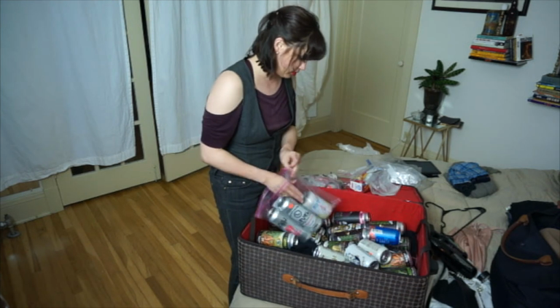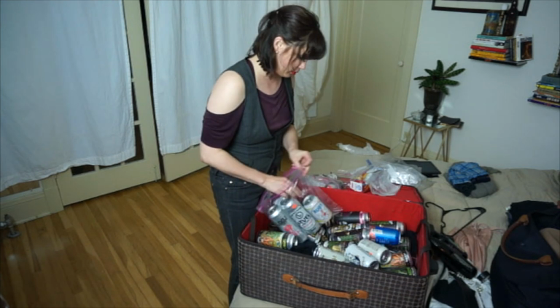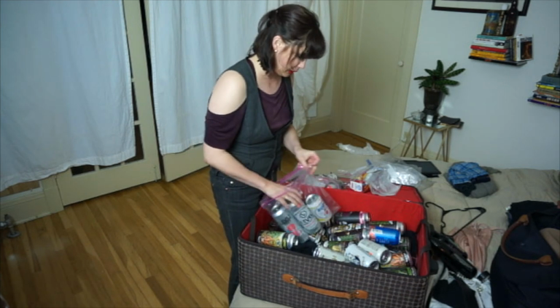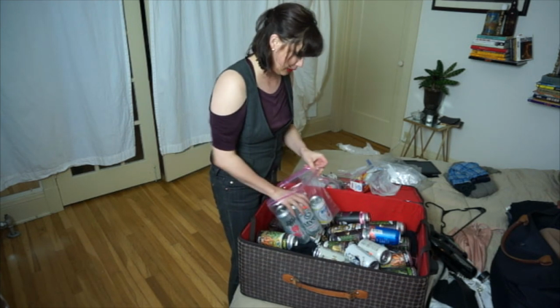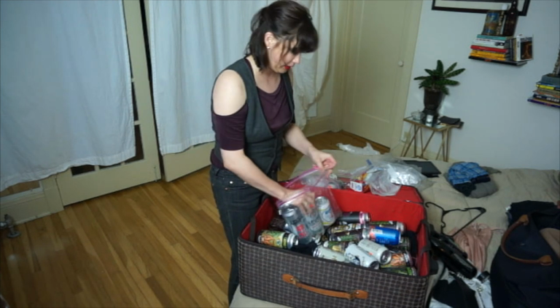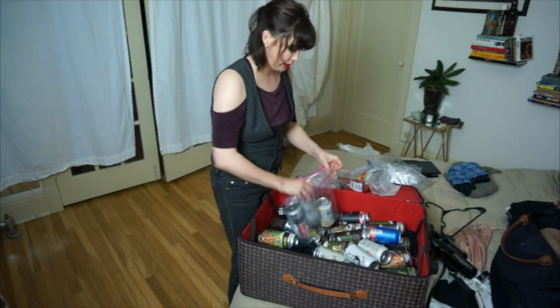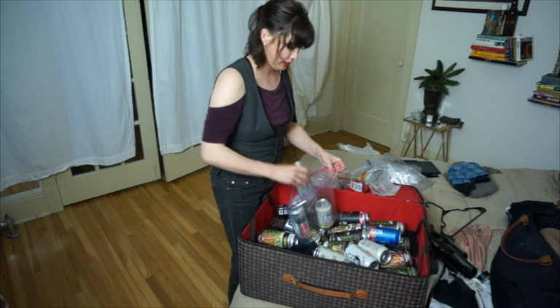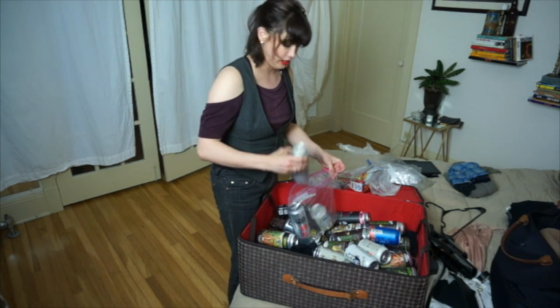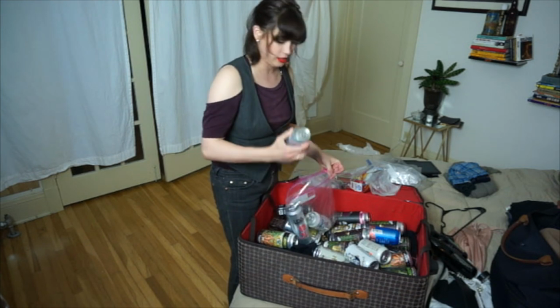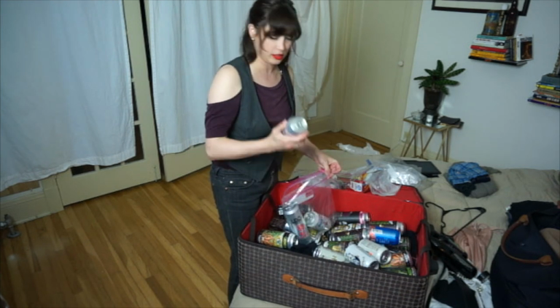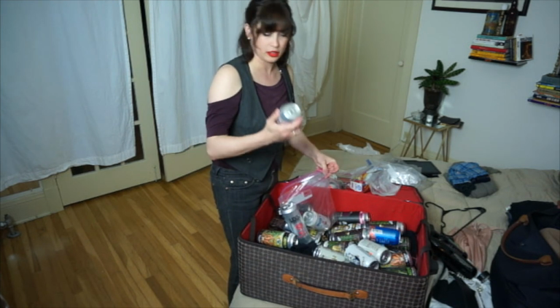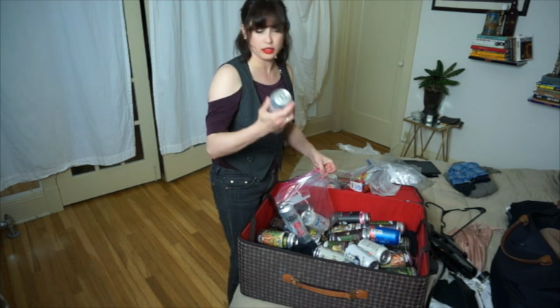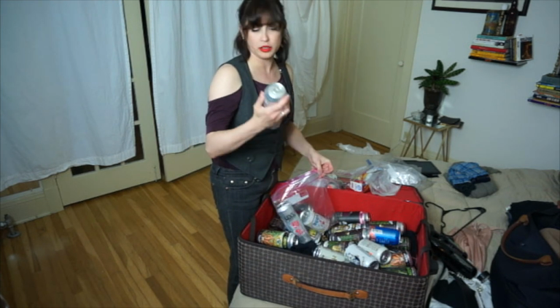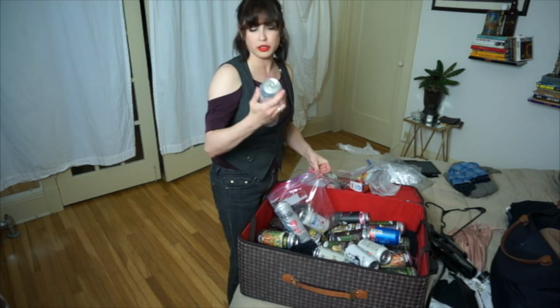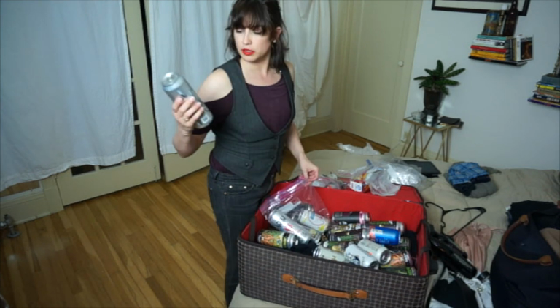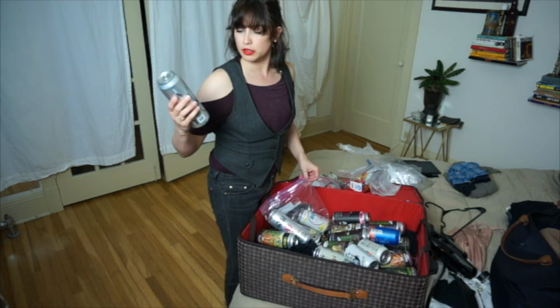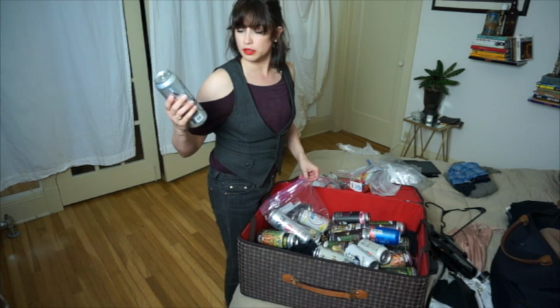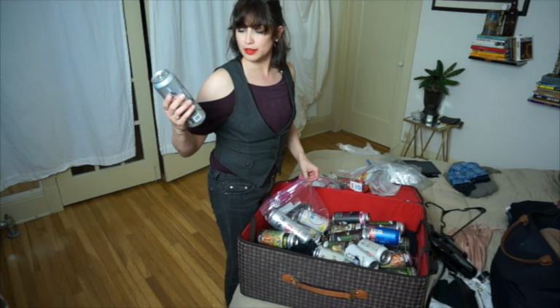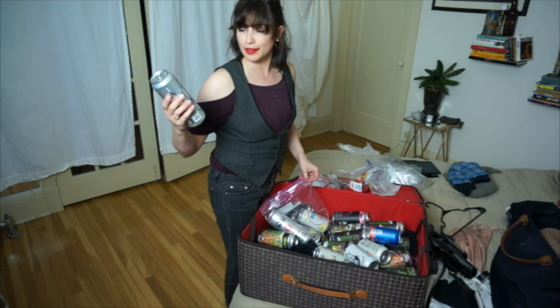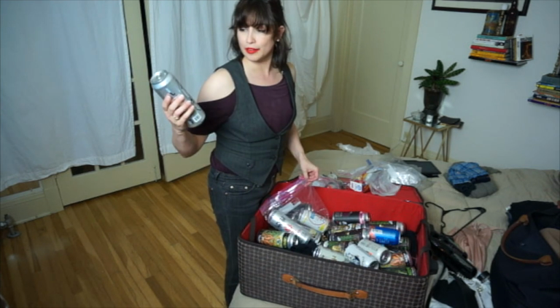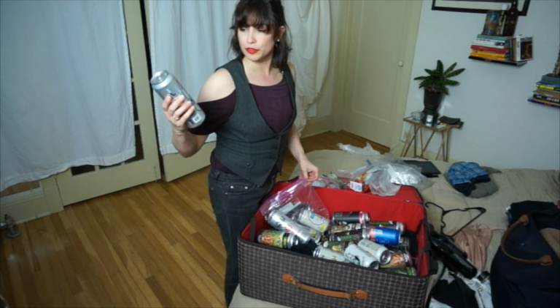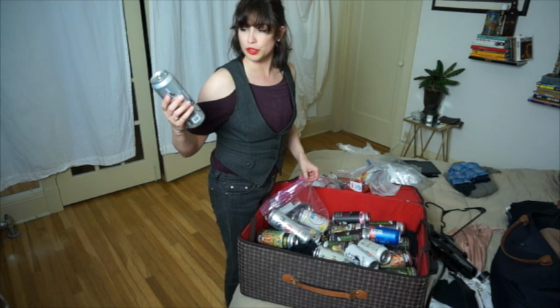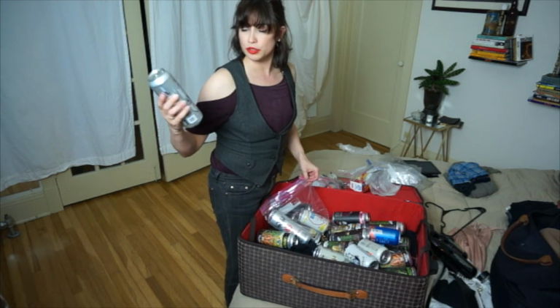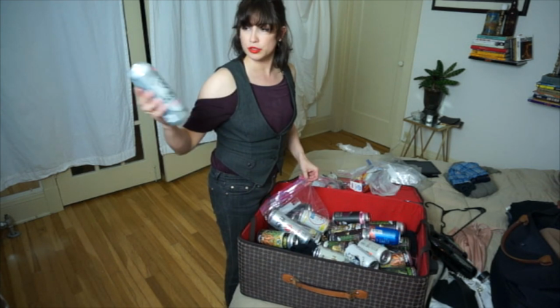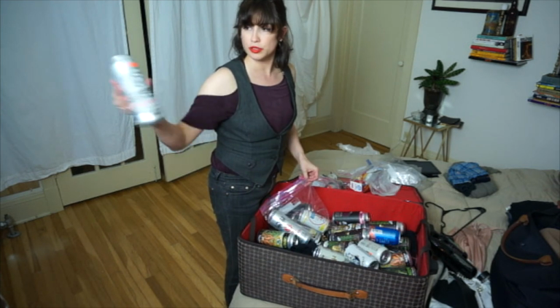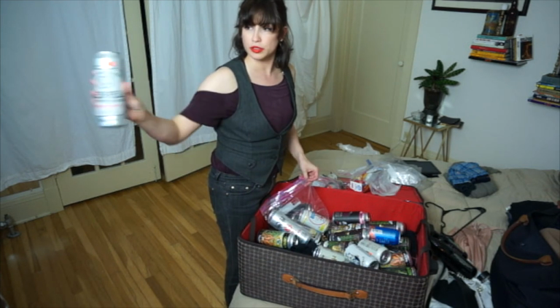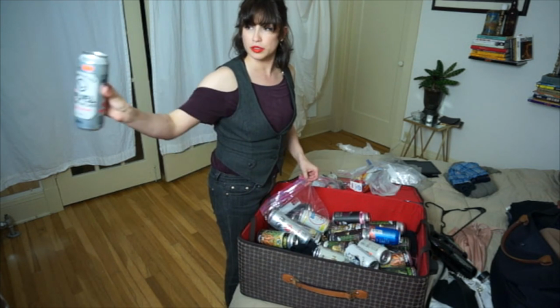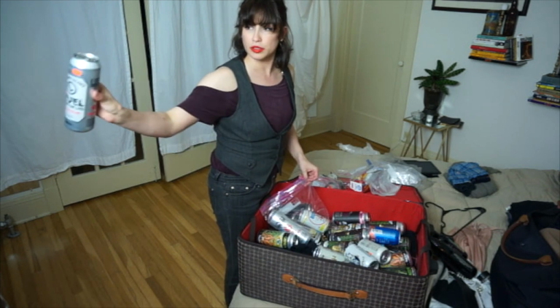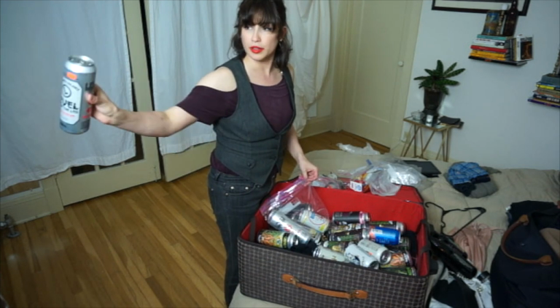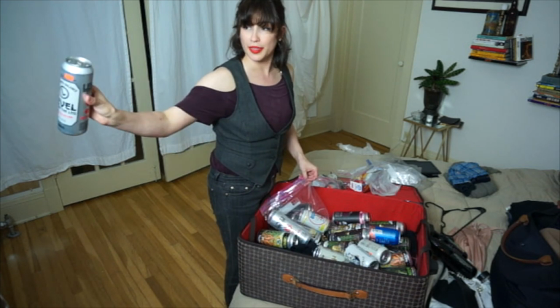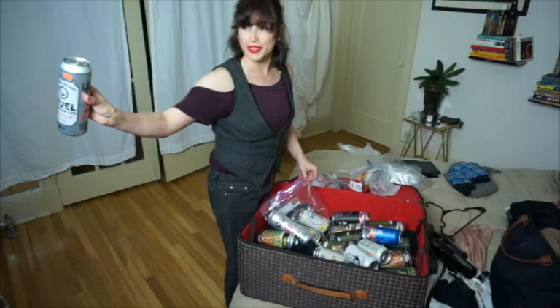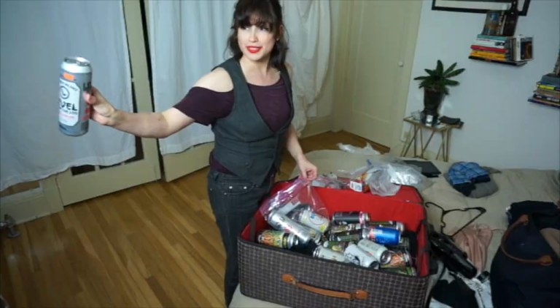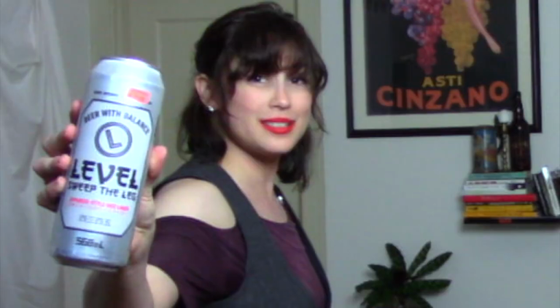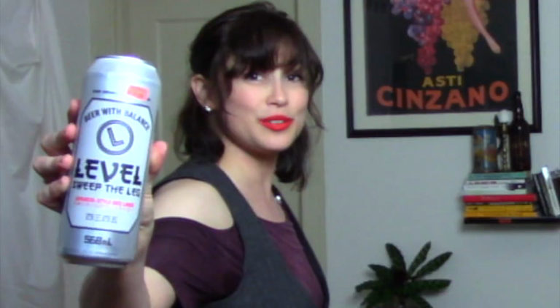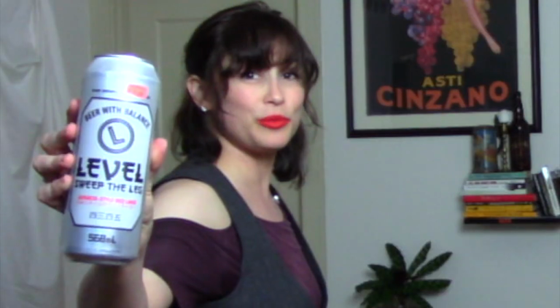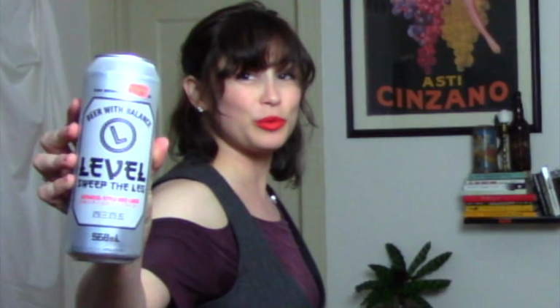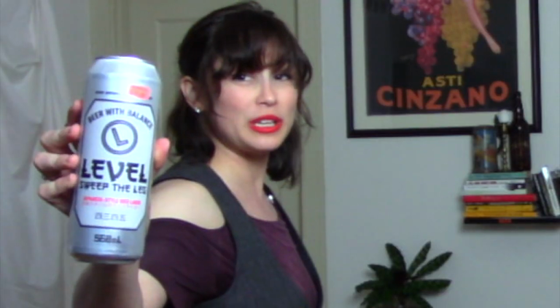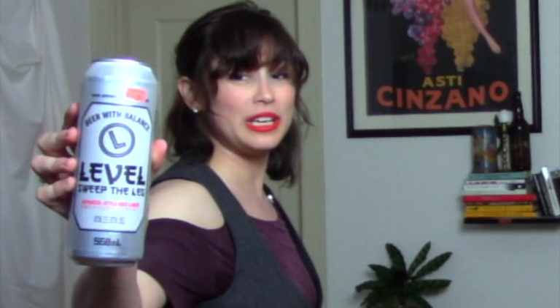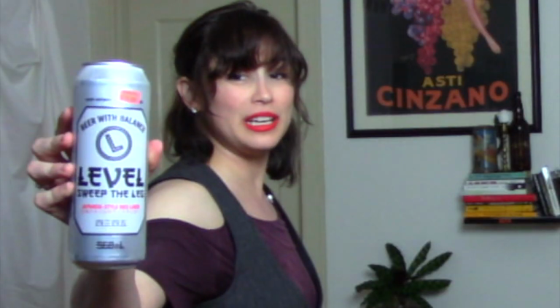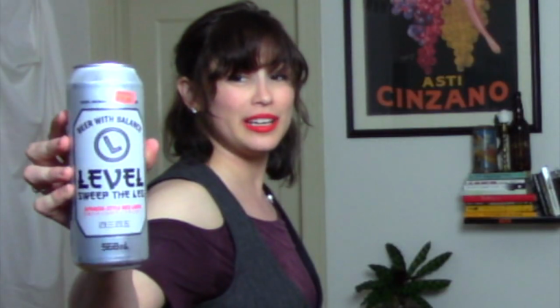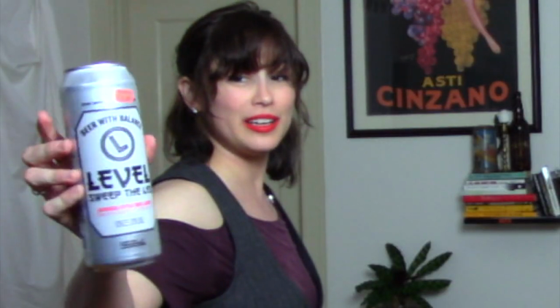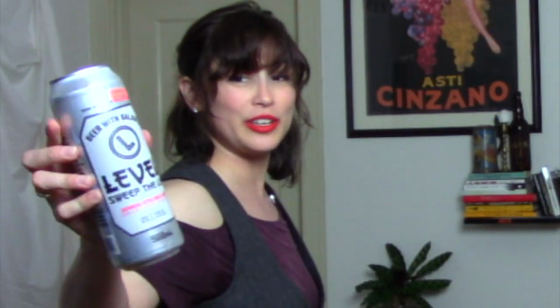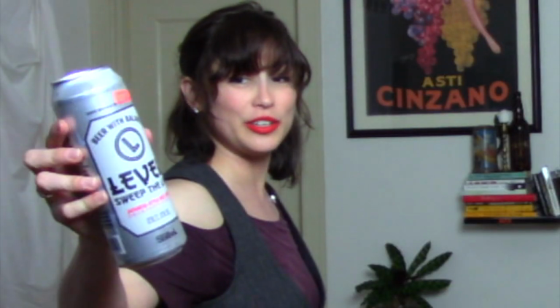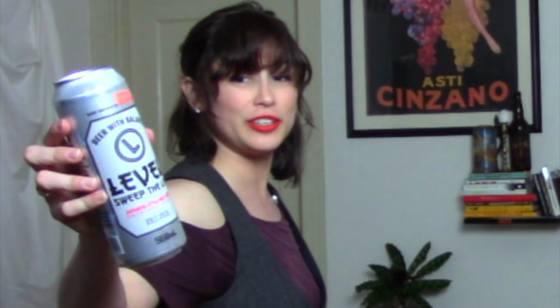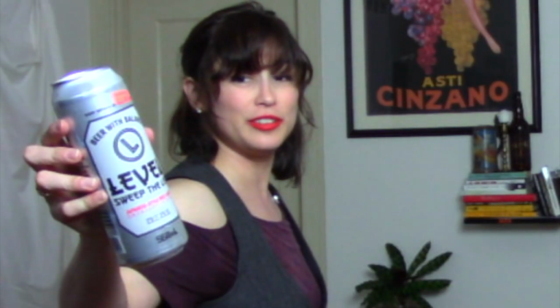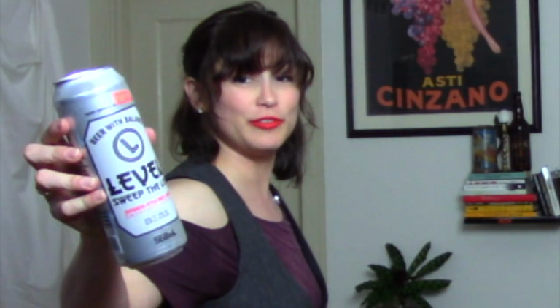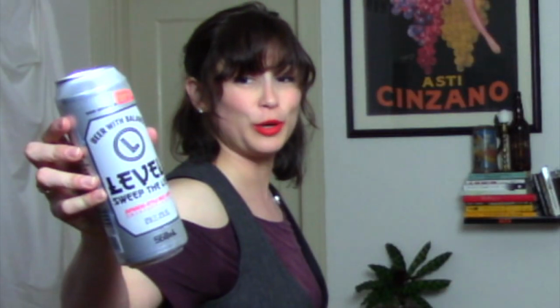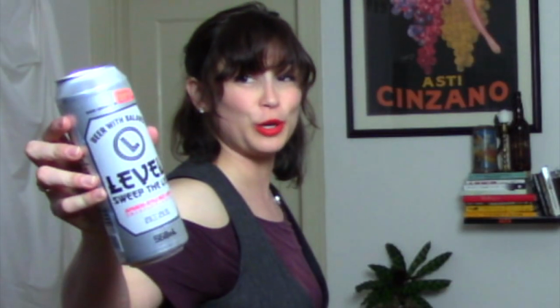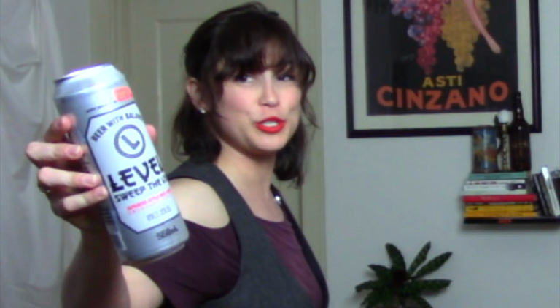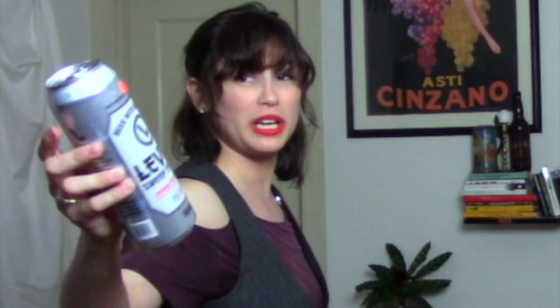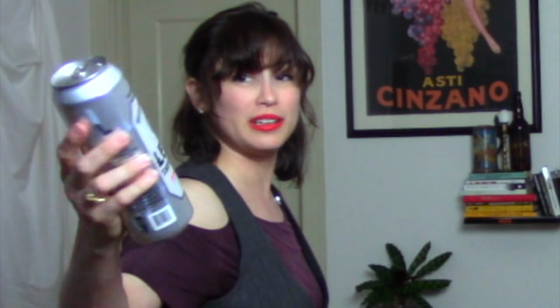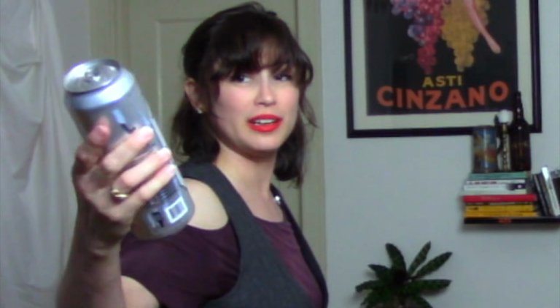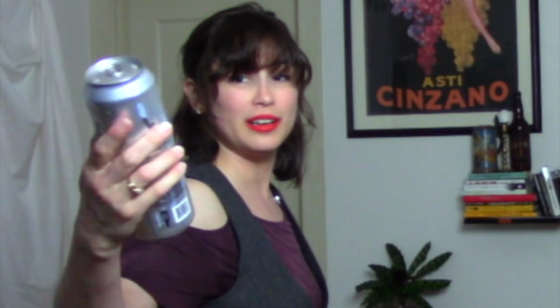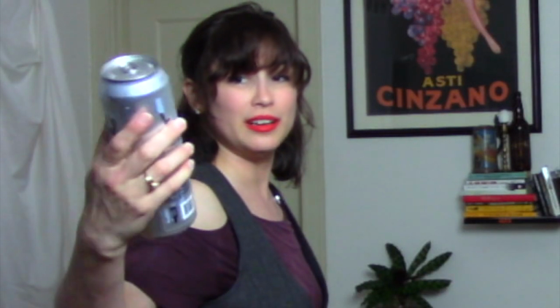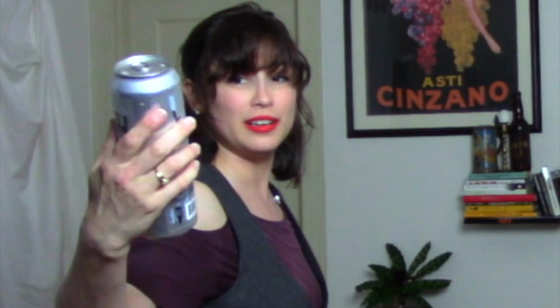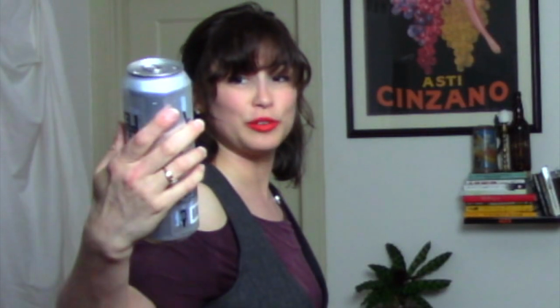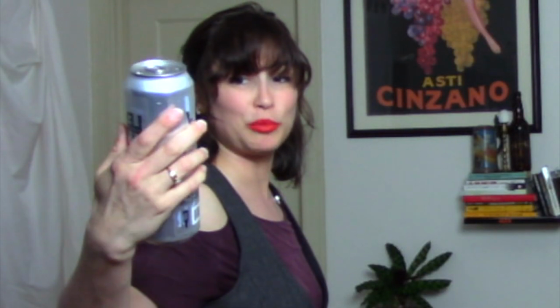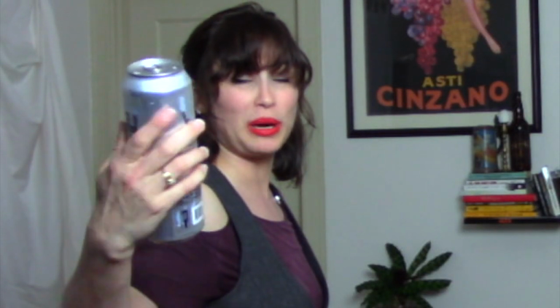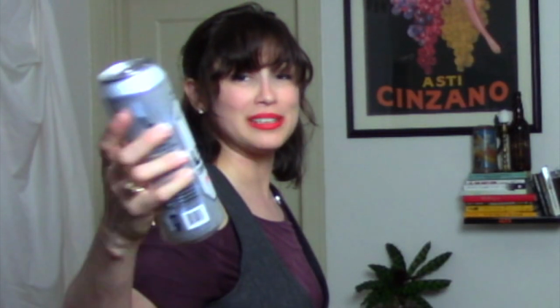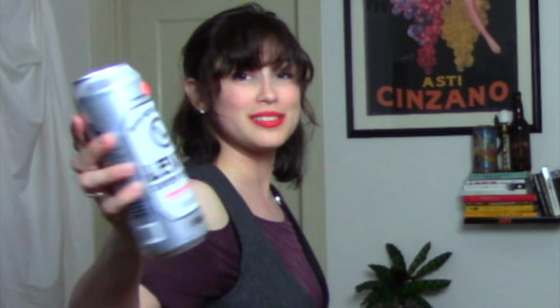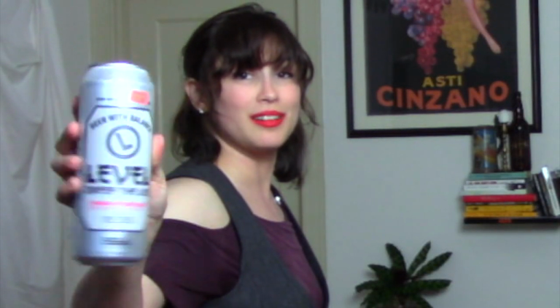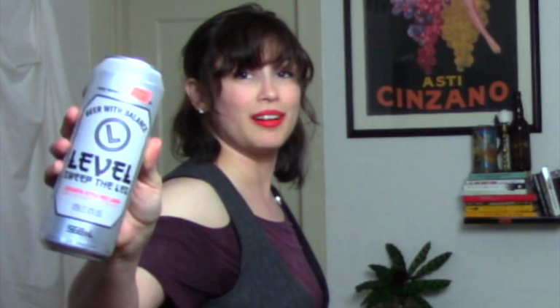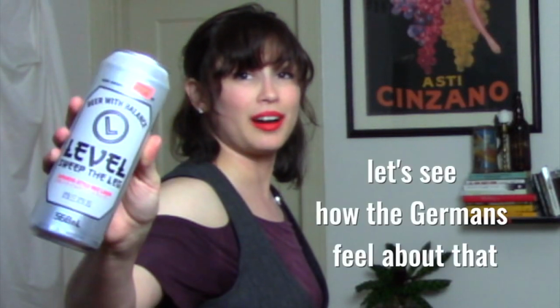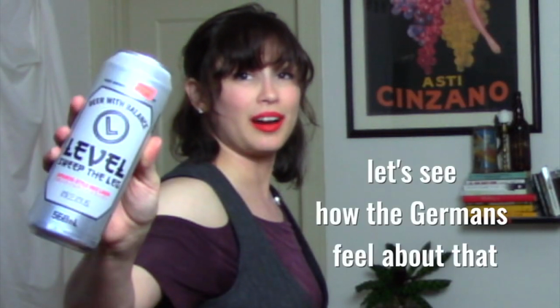What do we got in here? This is a really good version of a rice lager.